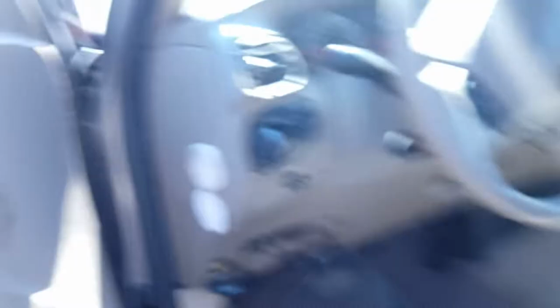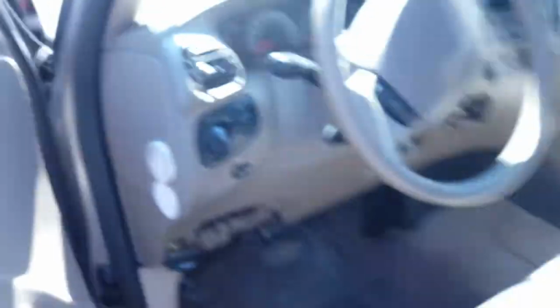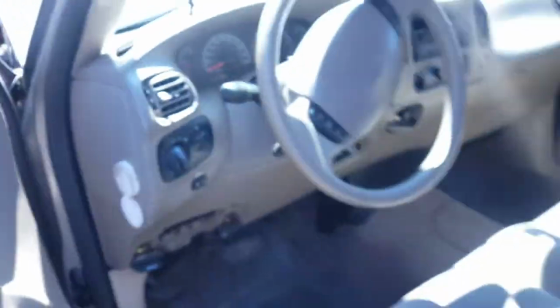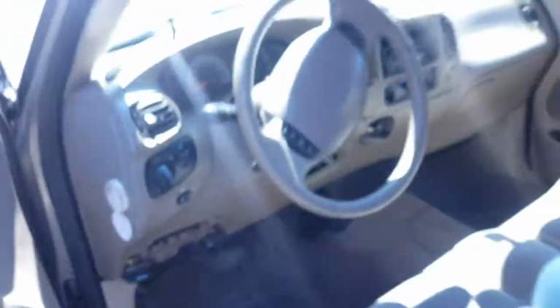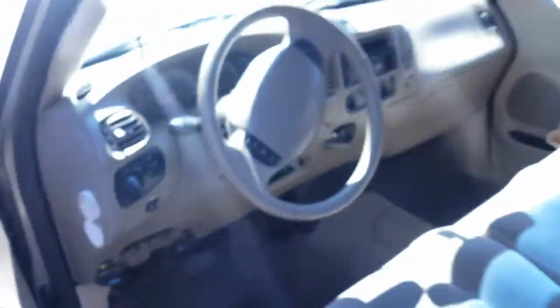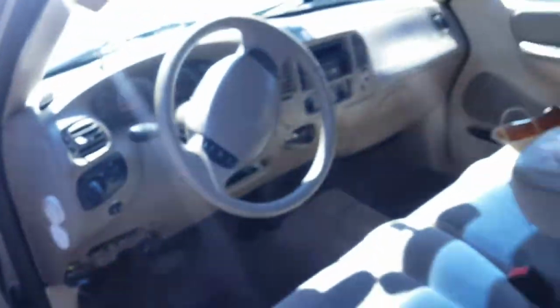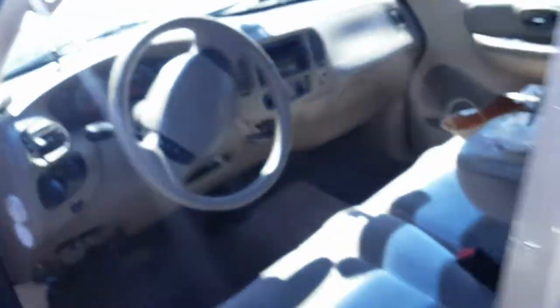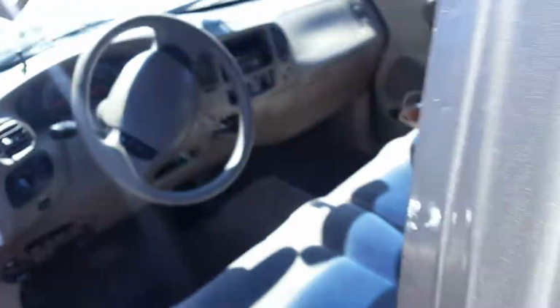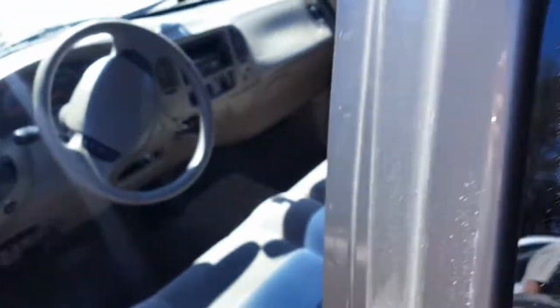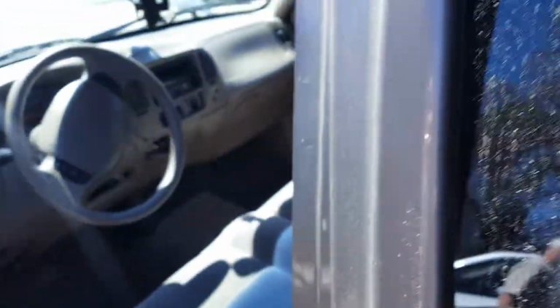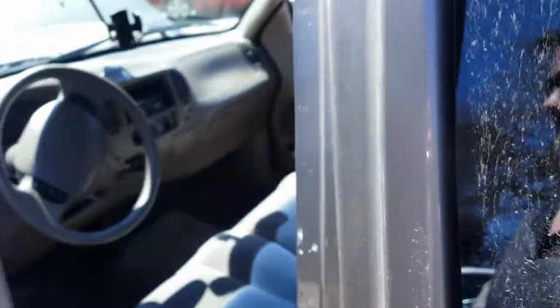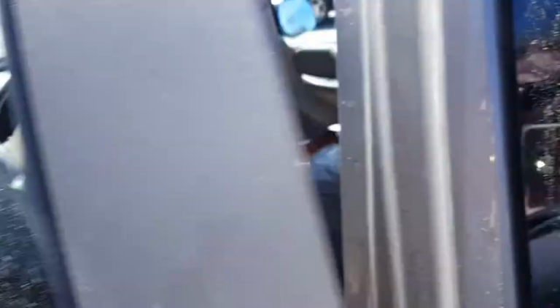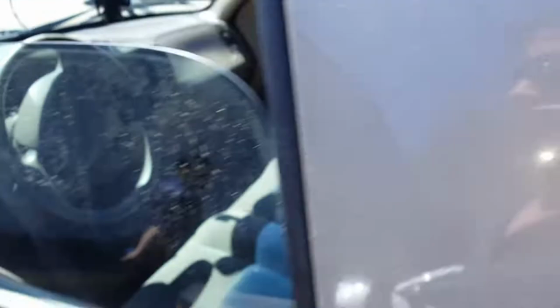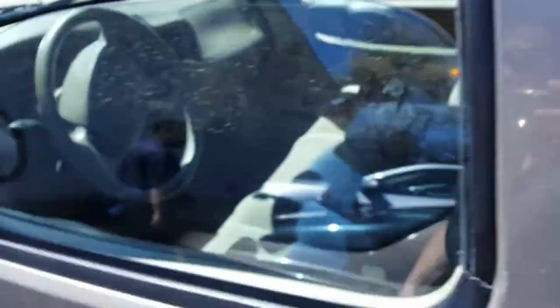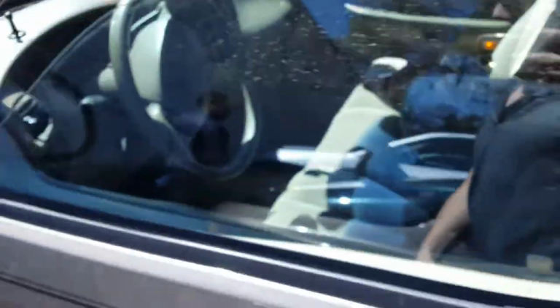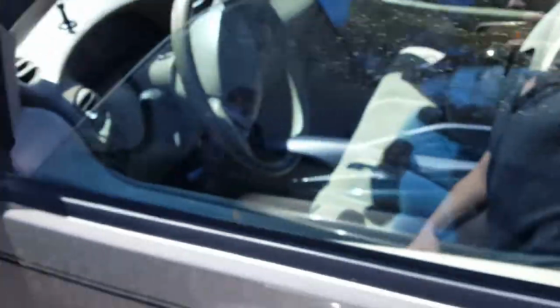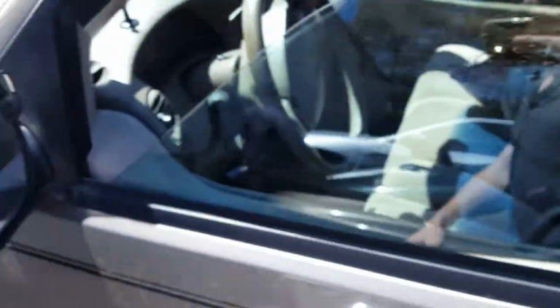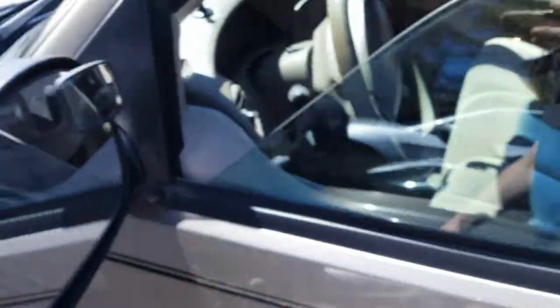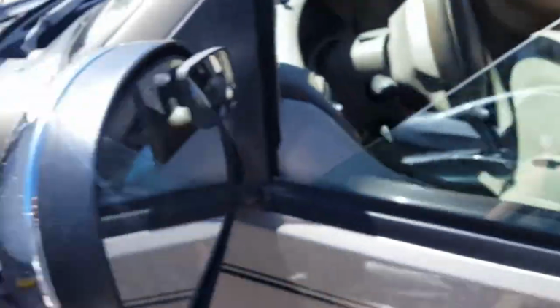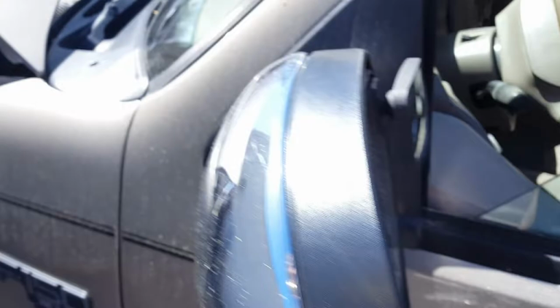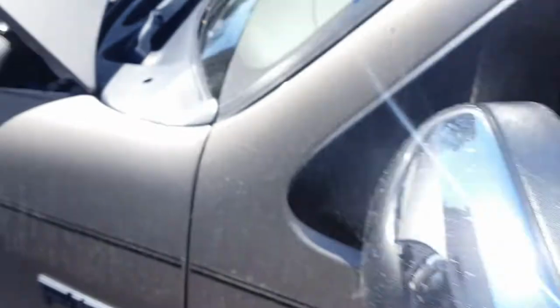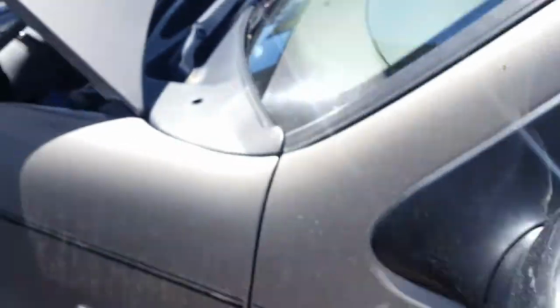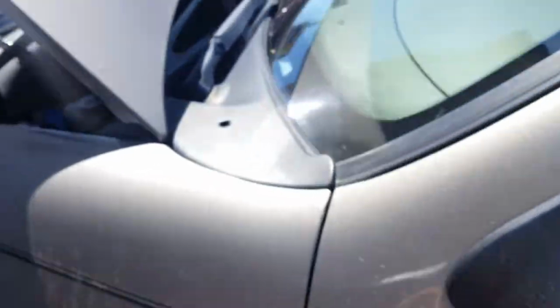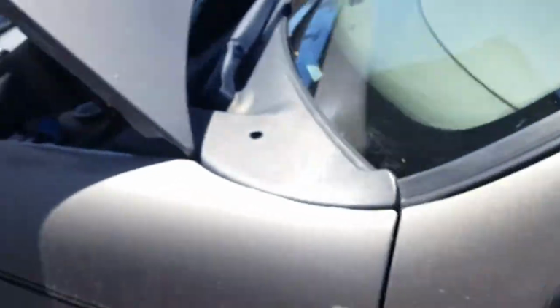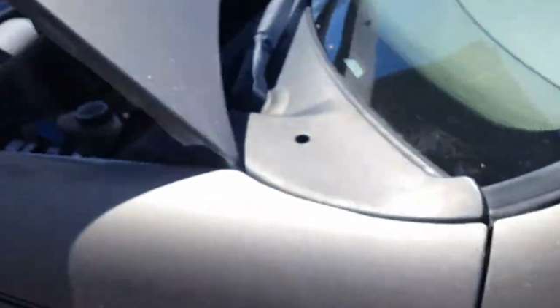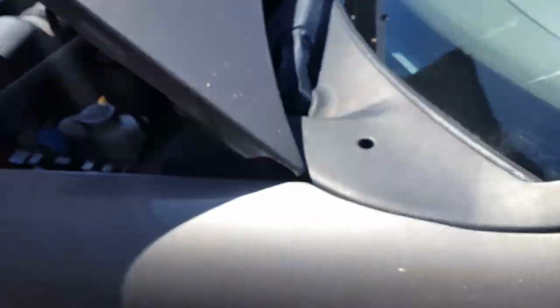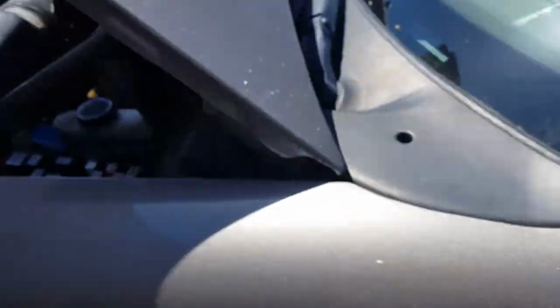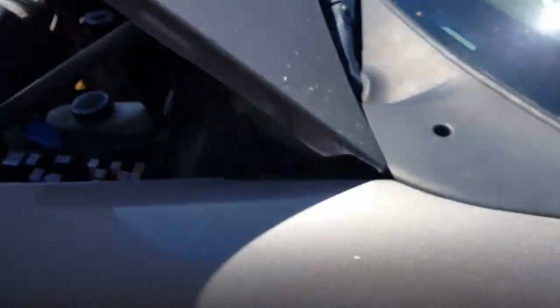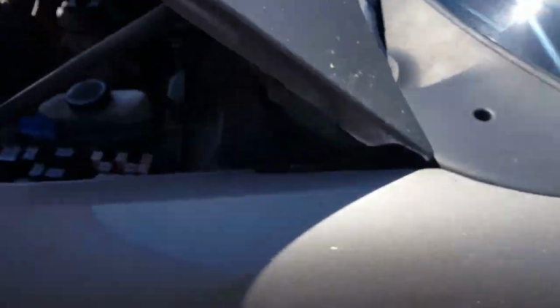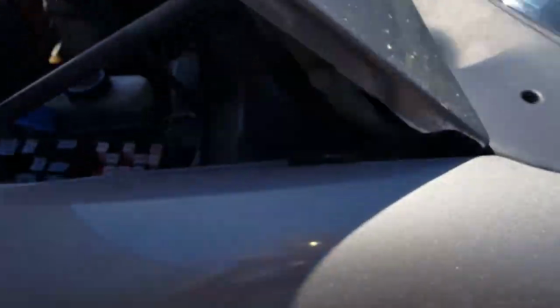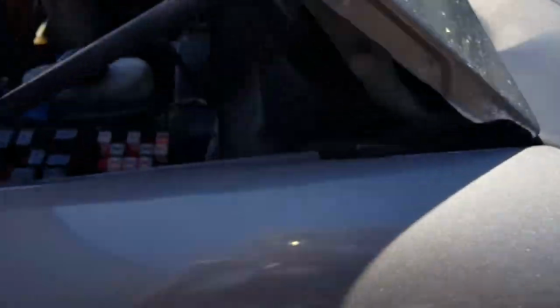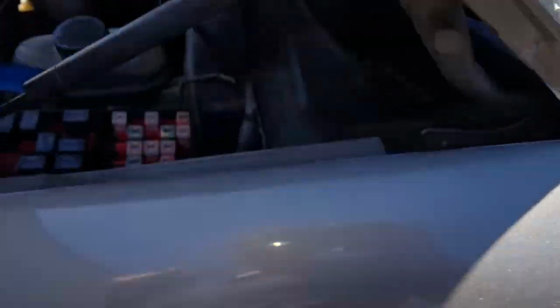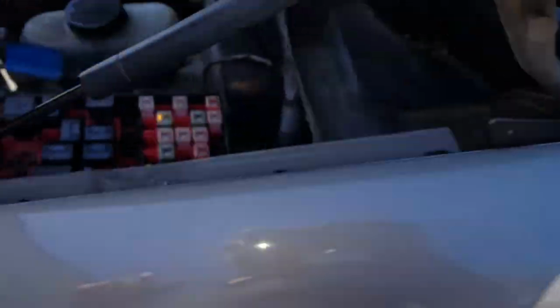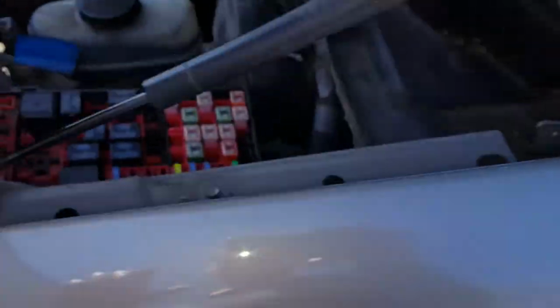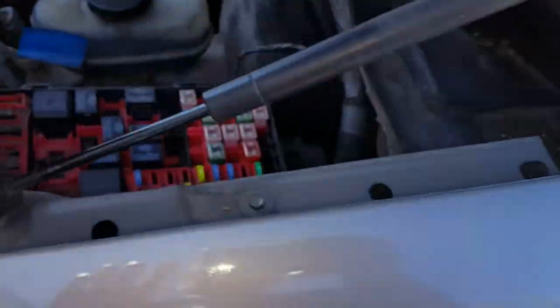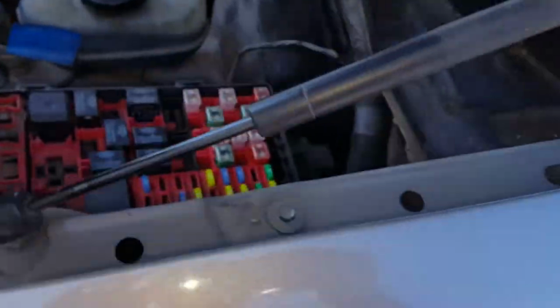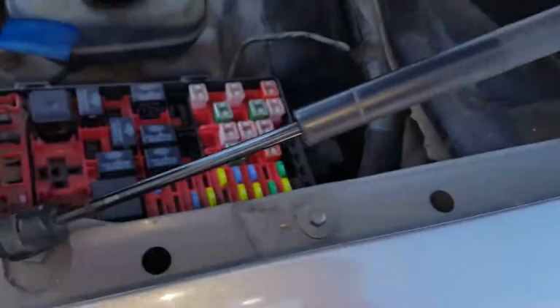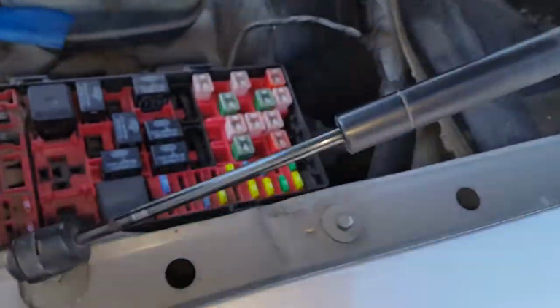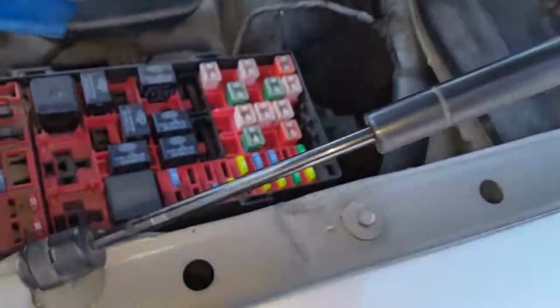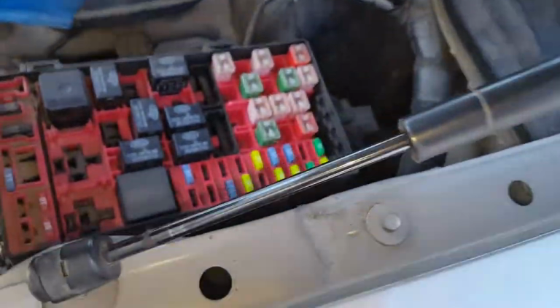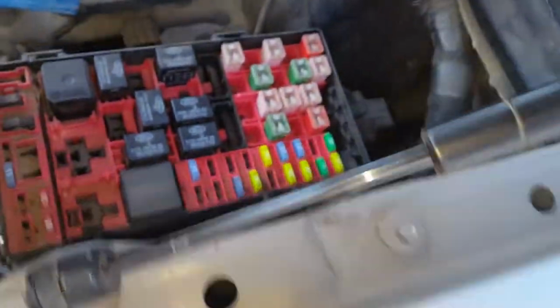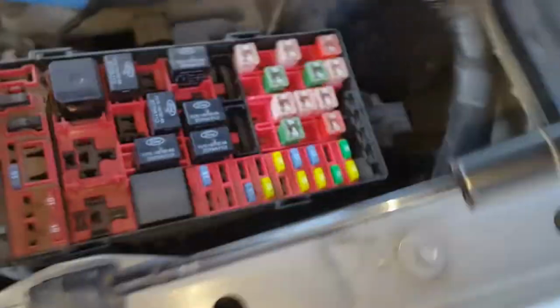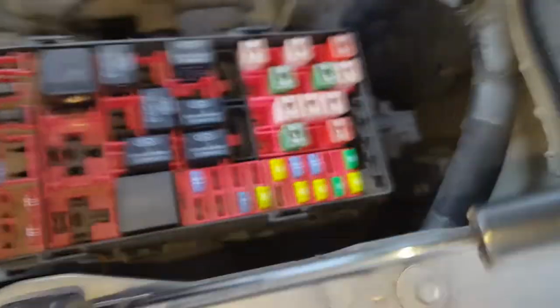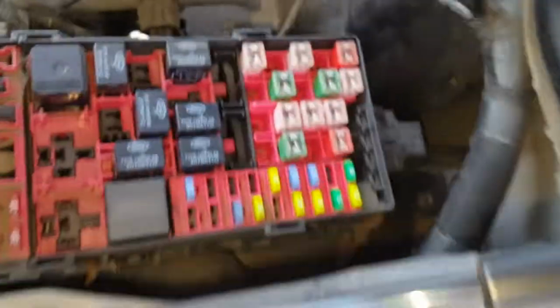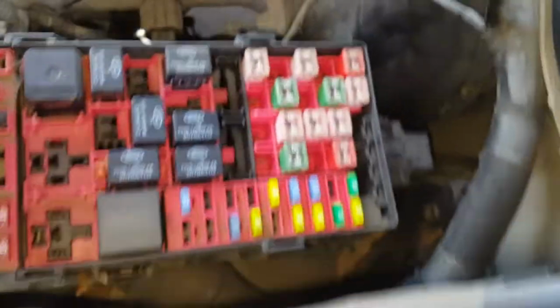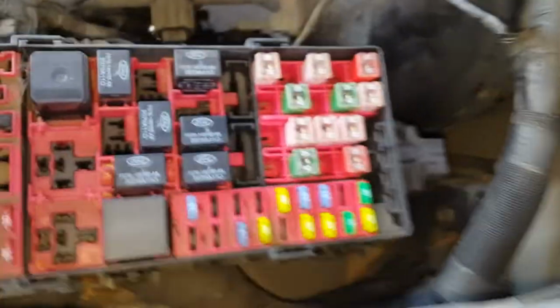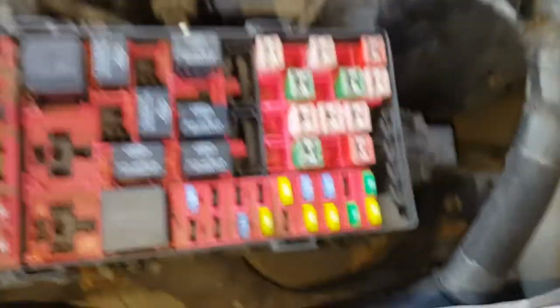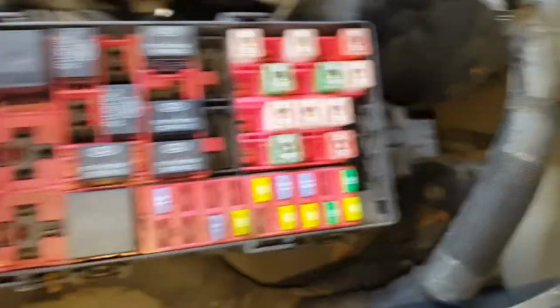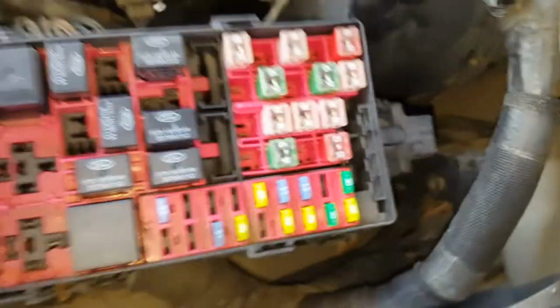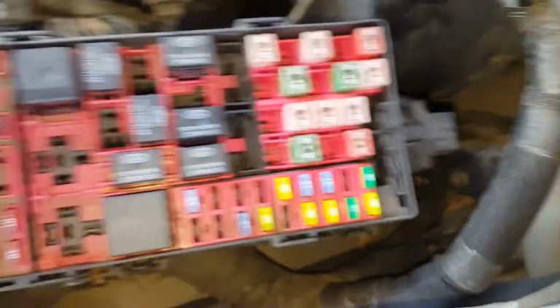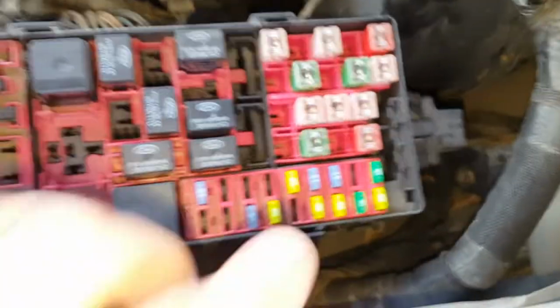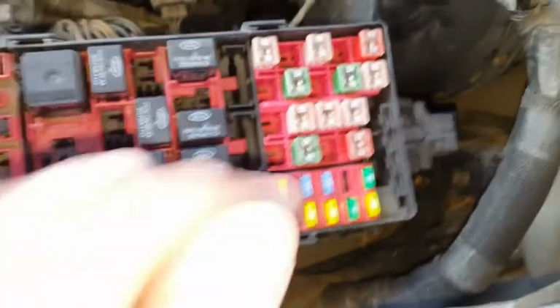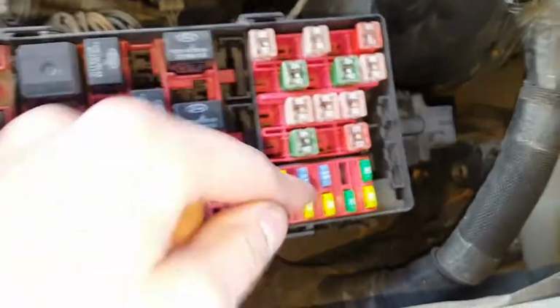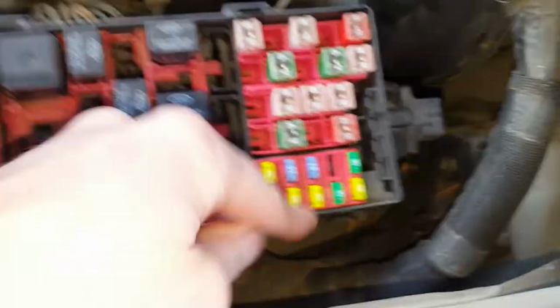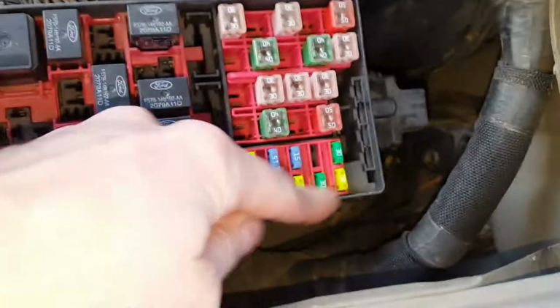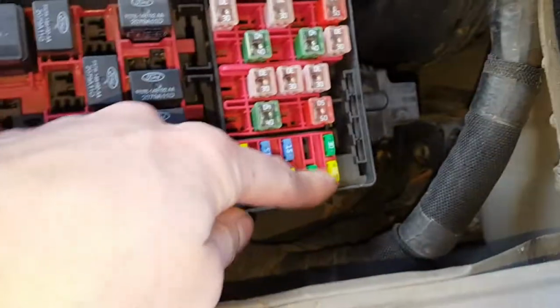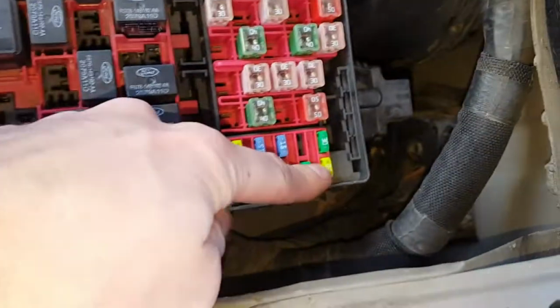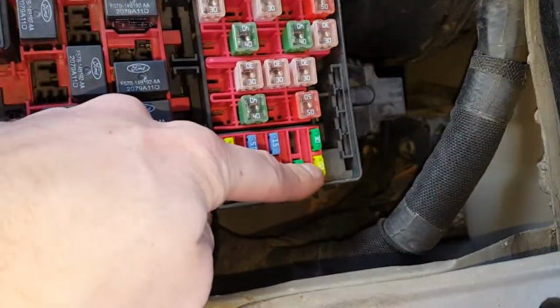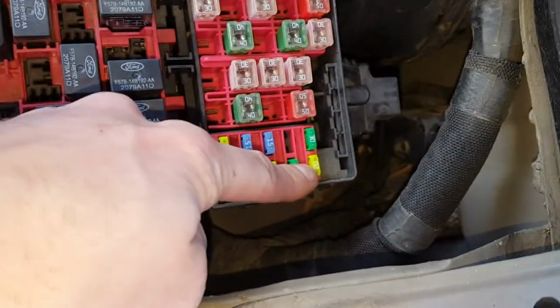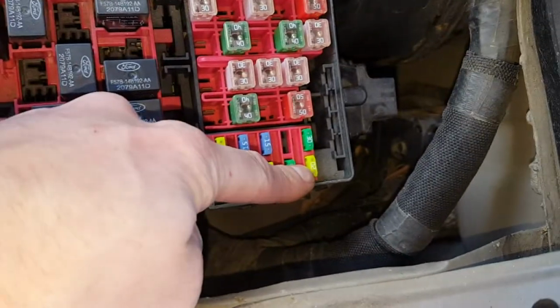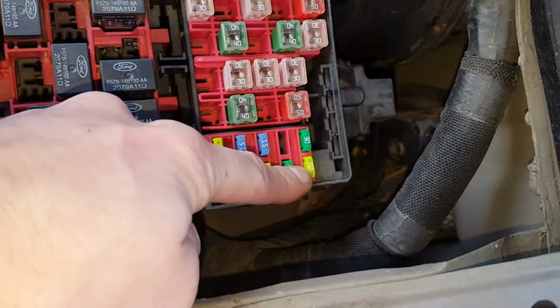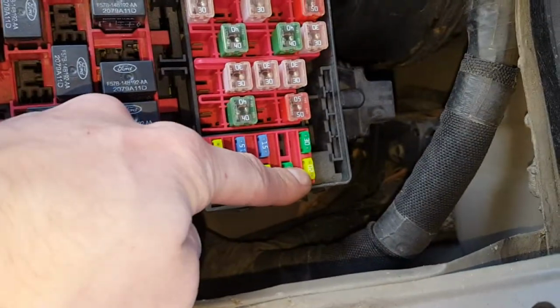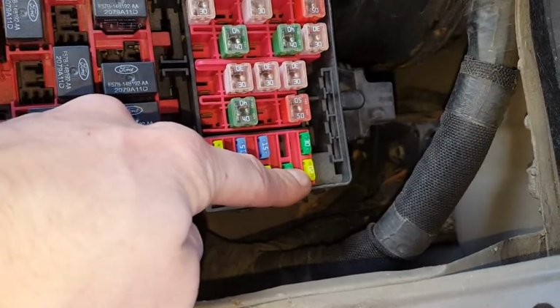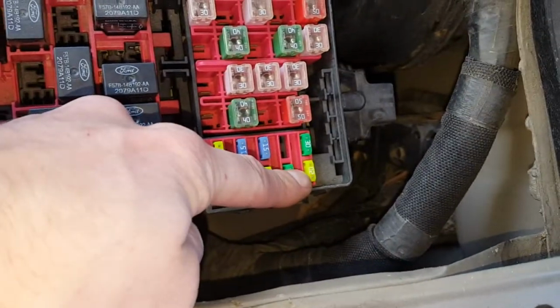The other fuse is under the hood. It's a 20 amp fuse right there.